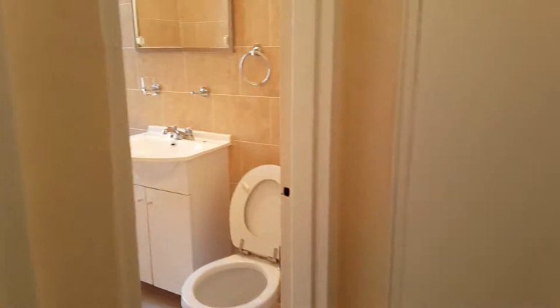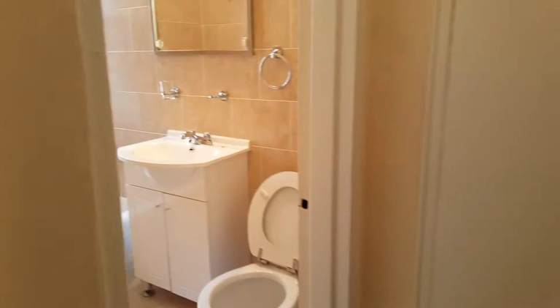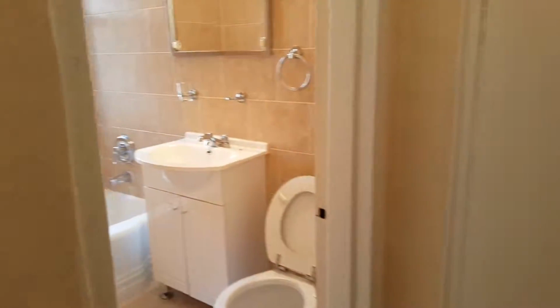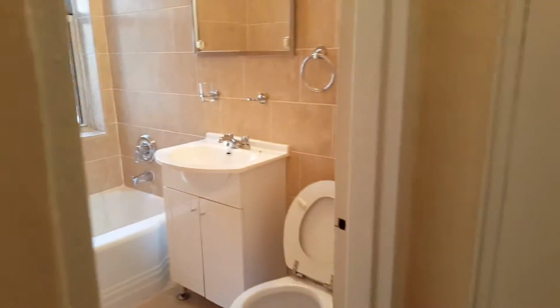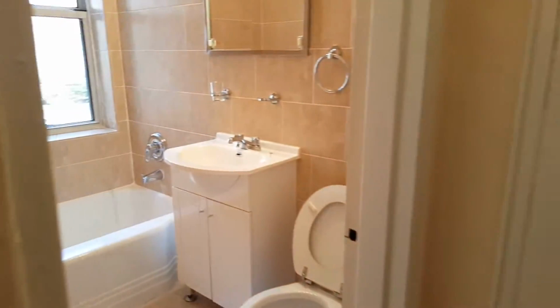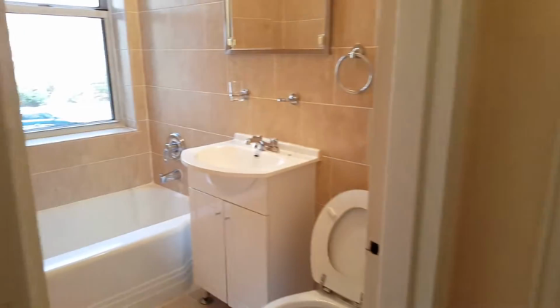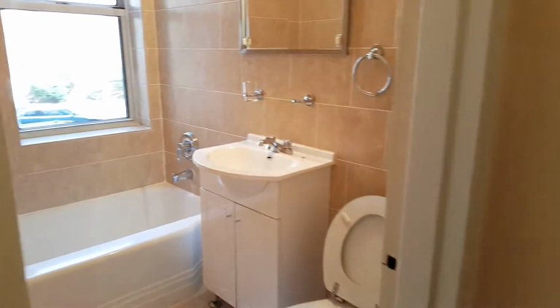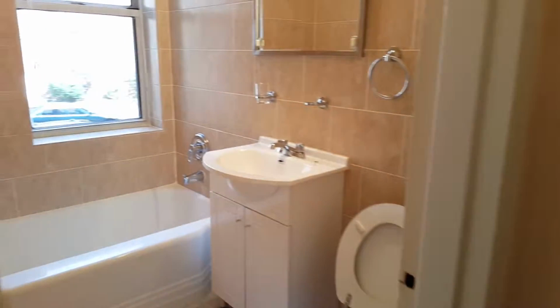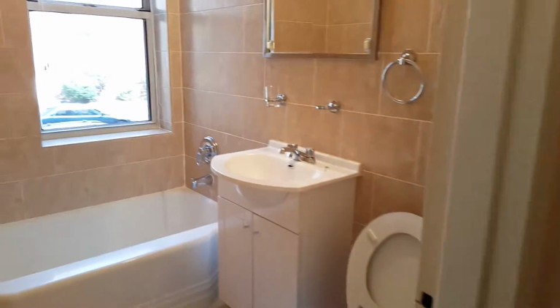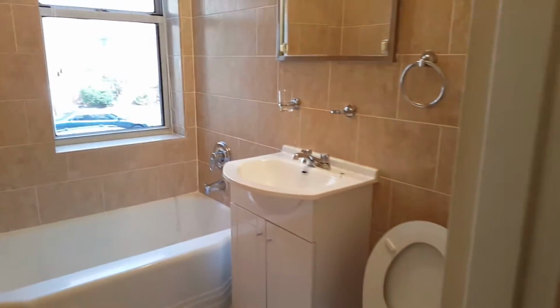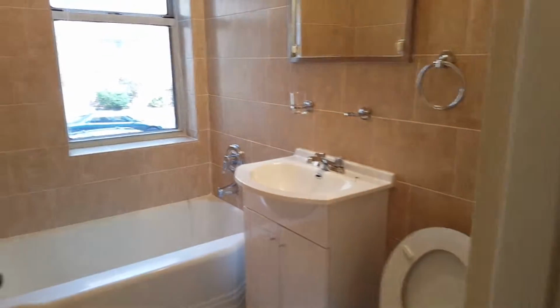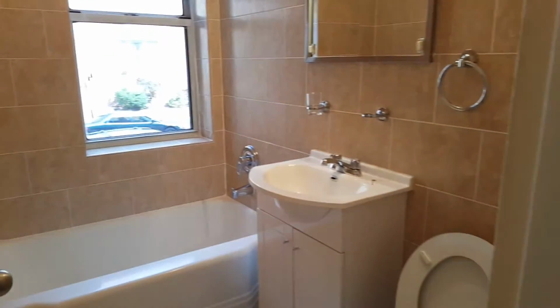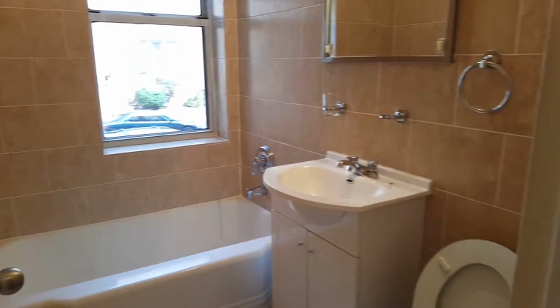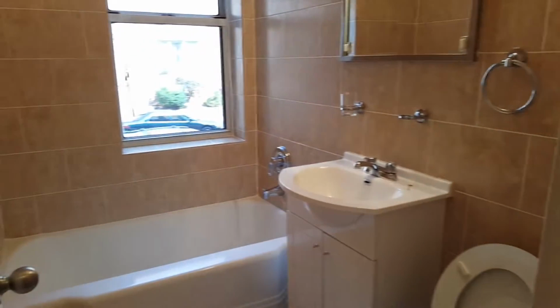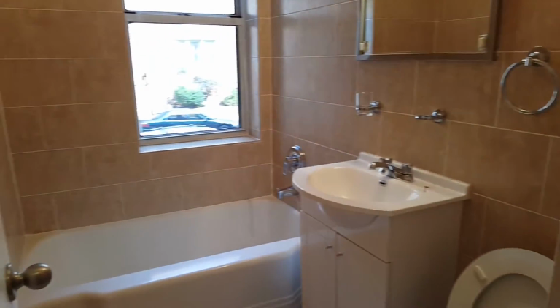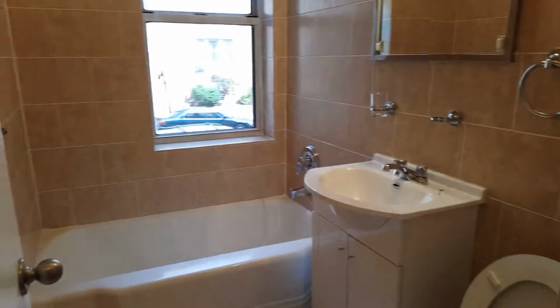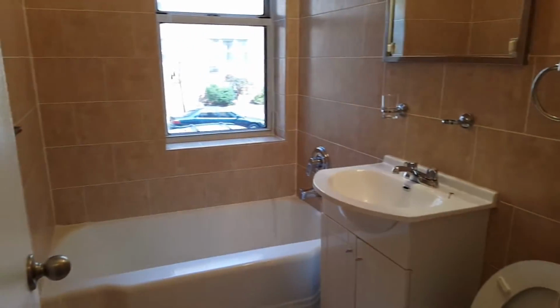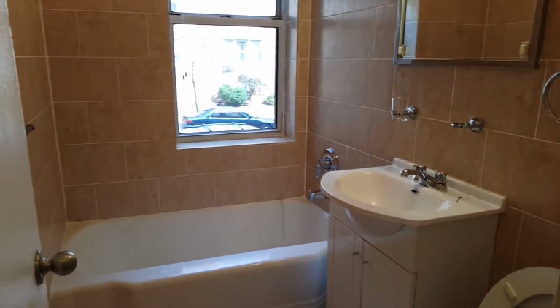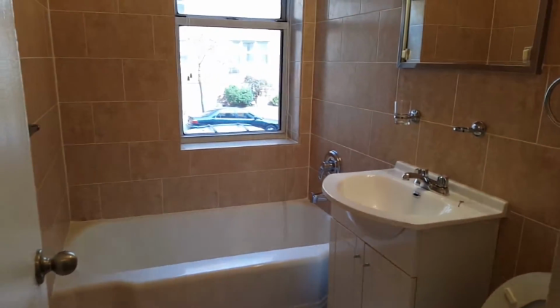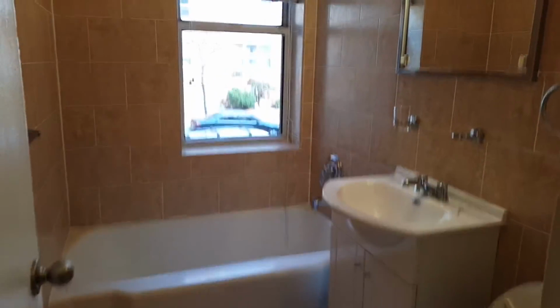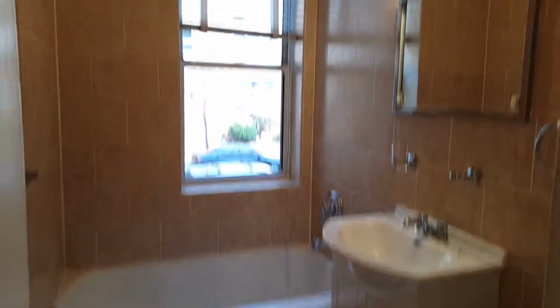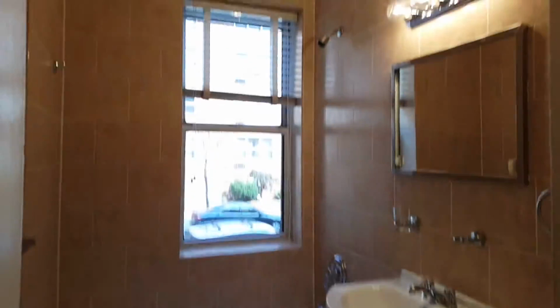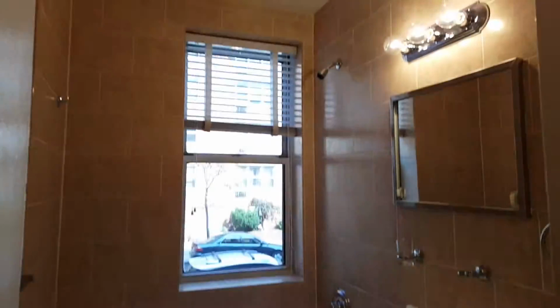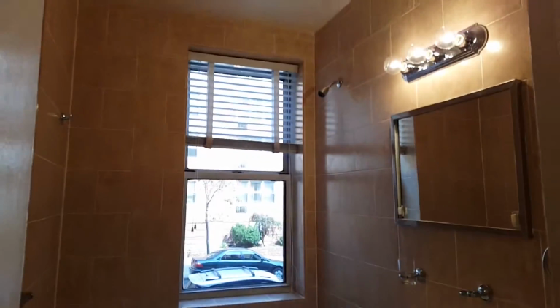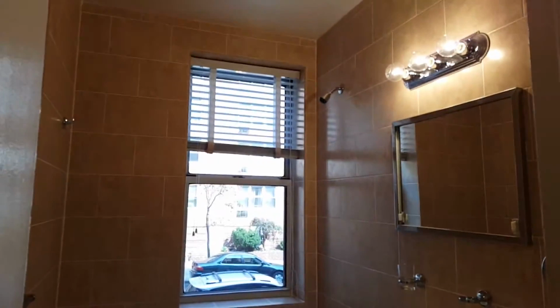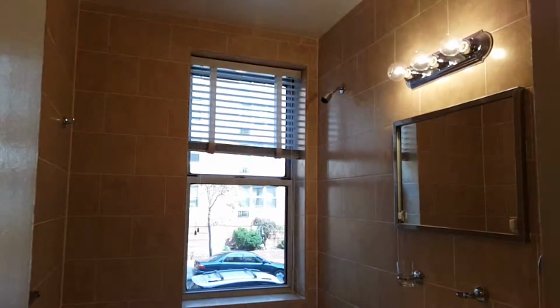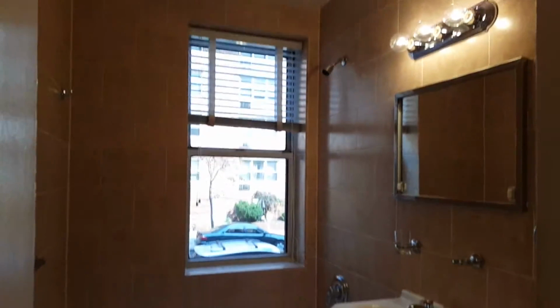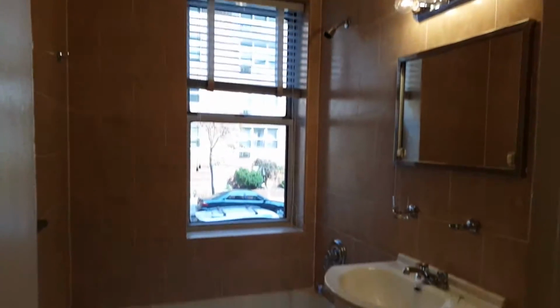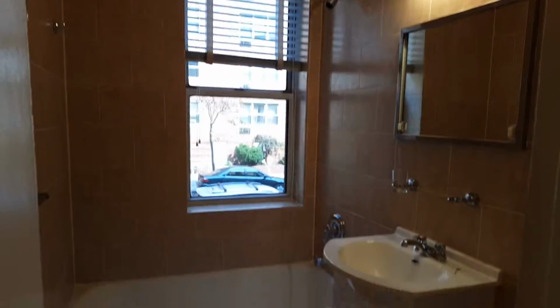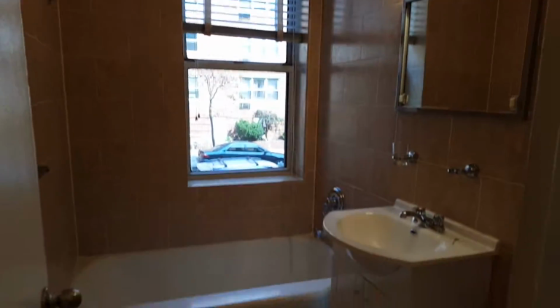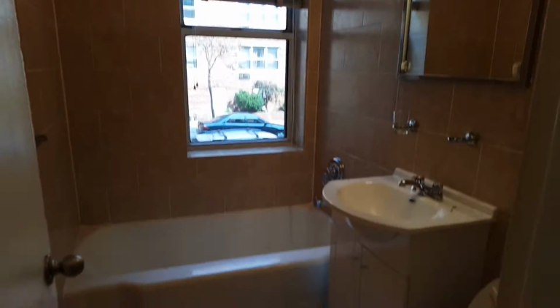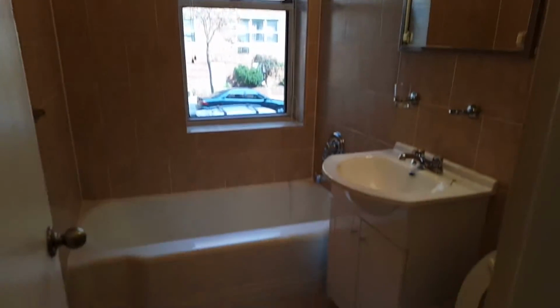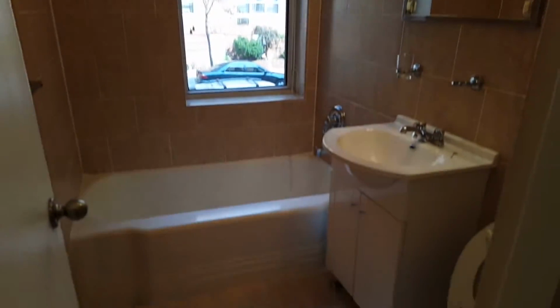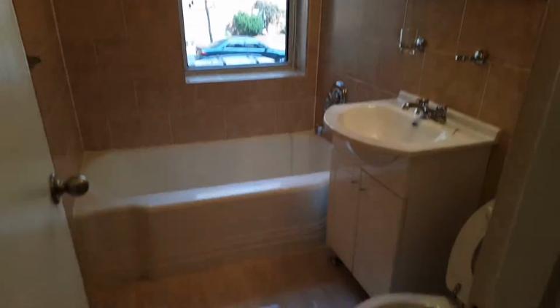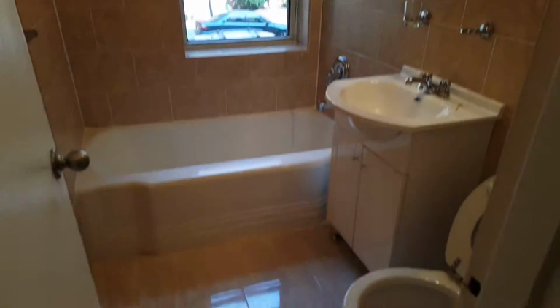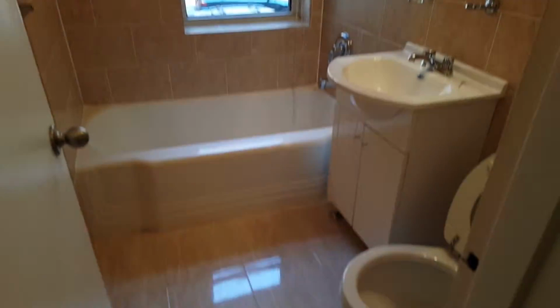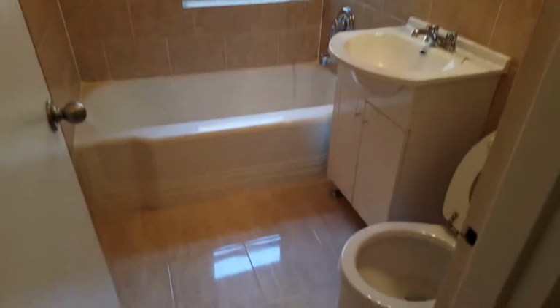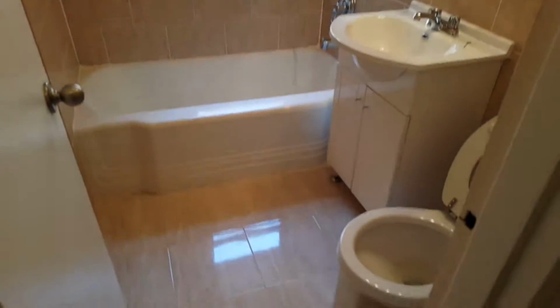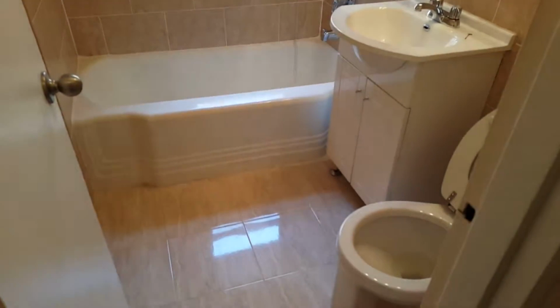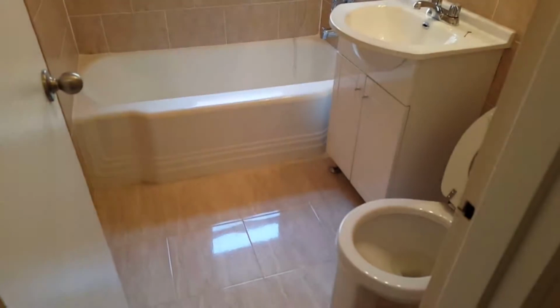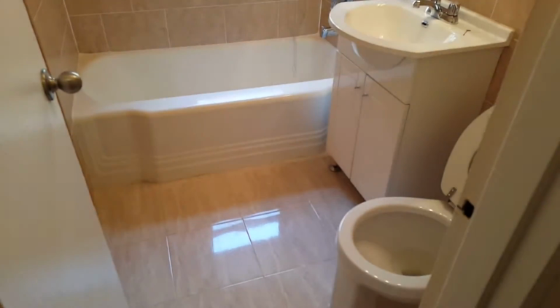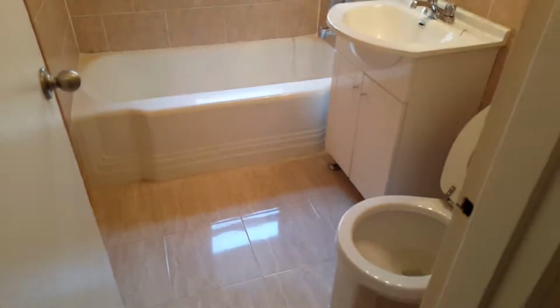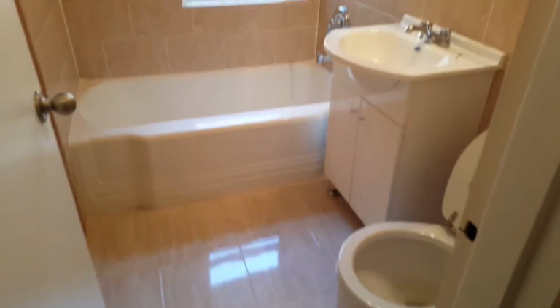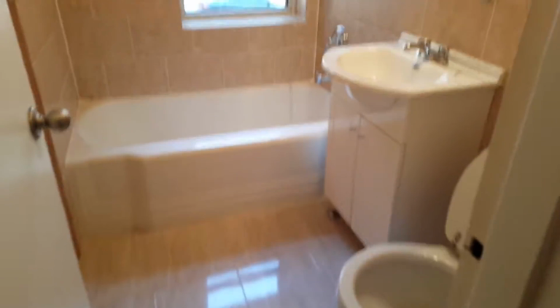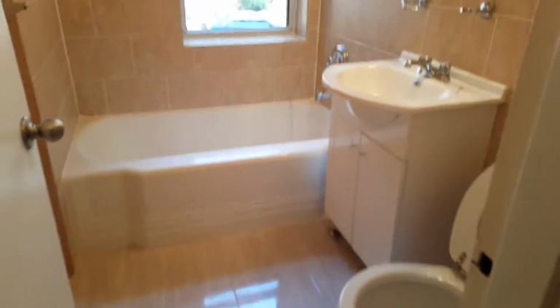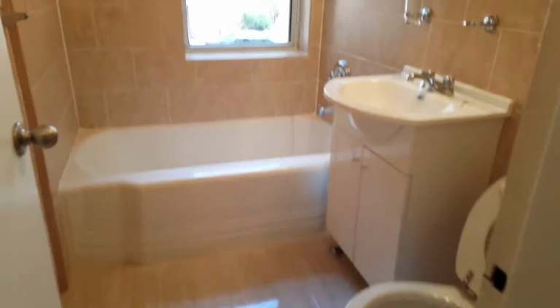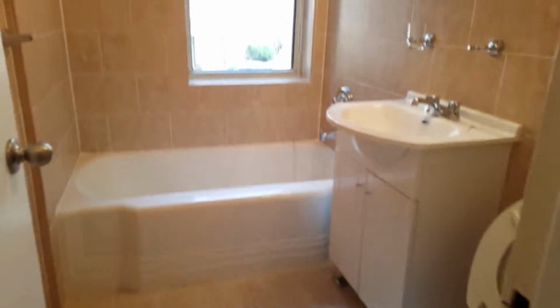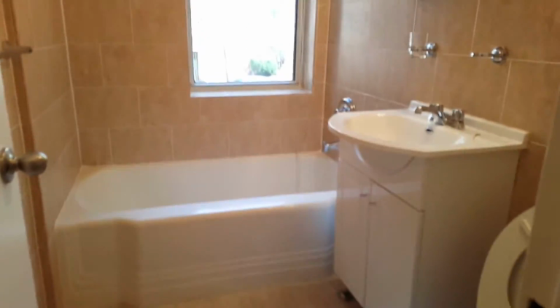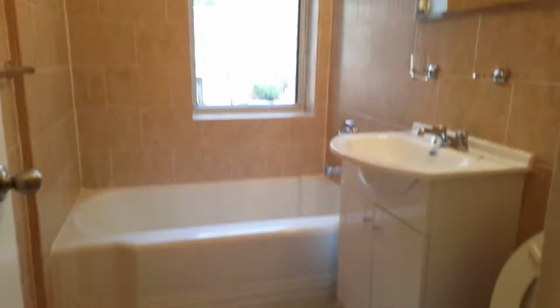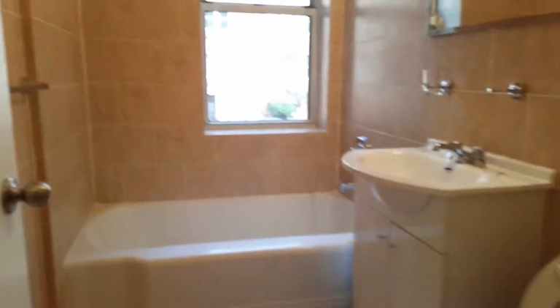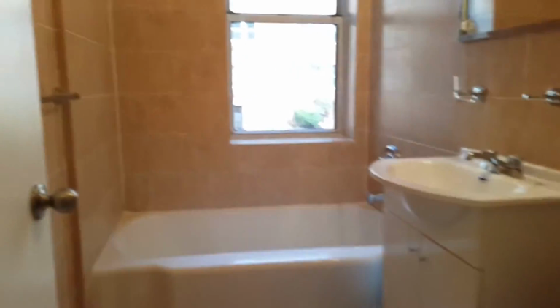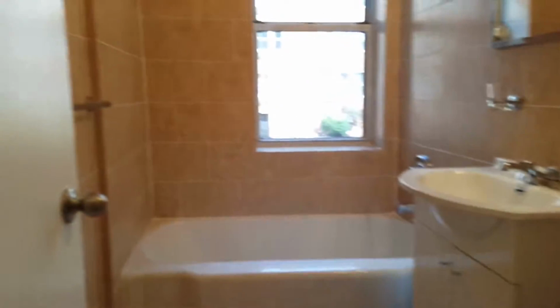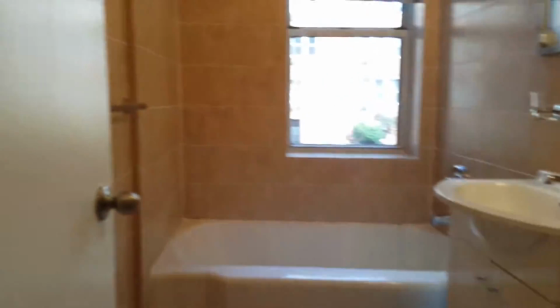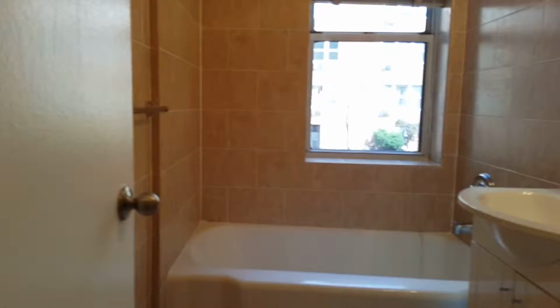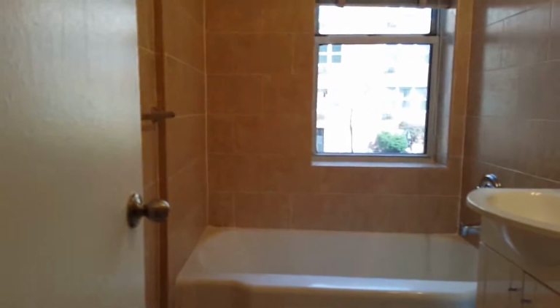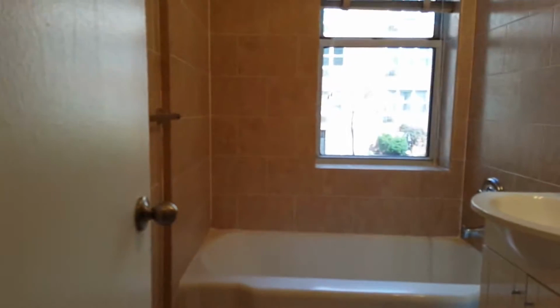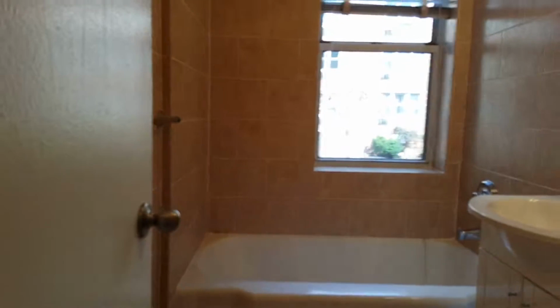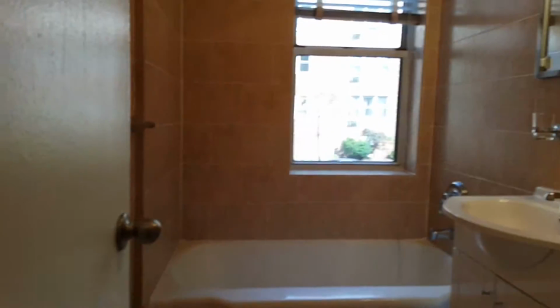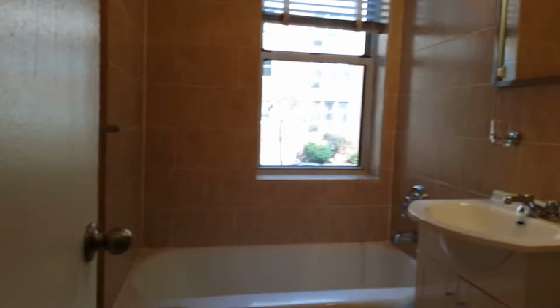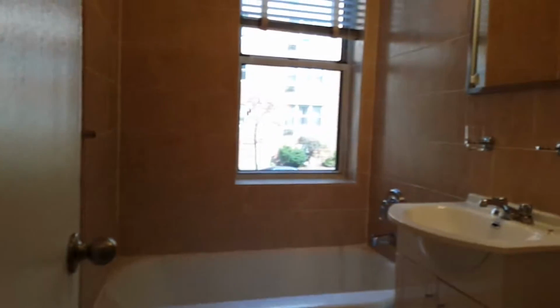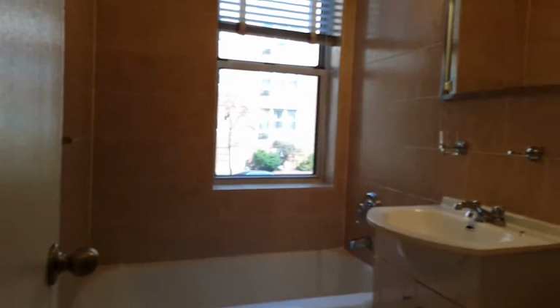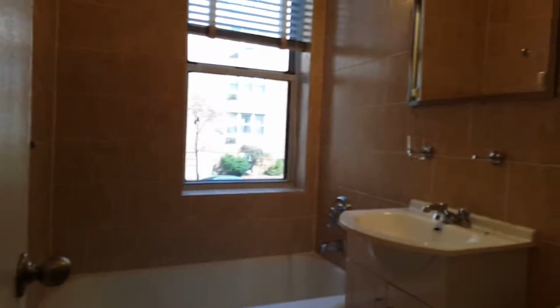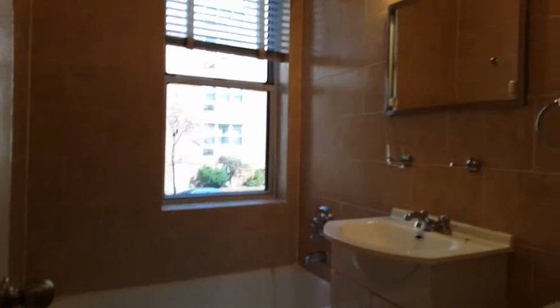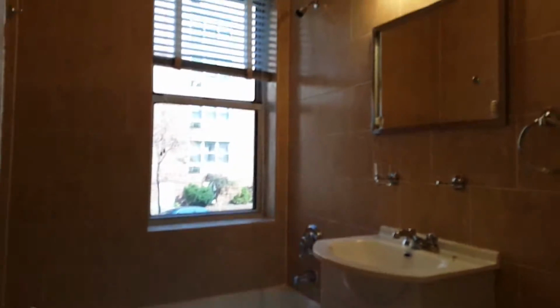The bathroom is all renovated — very clean, beautiful tiles. A luxury renovation.